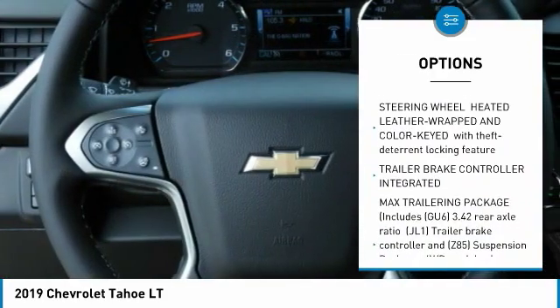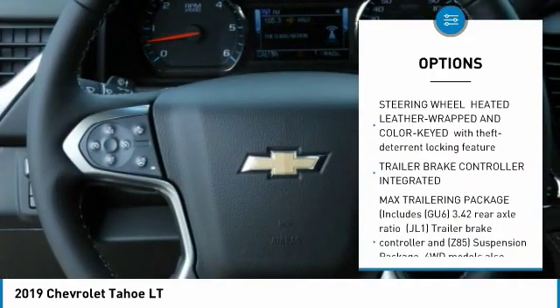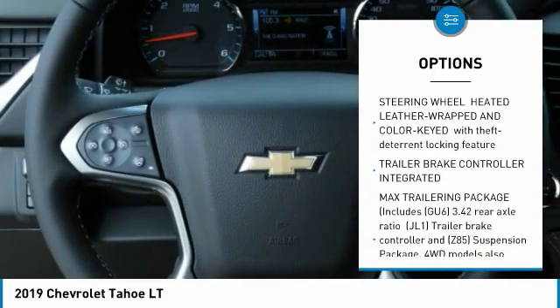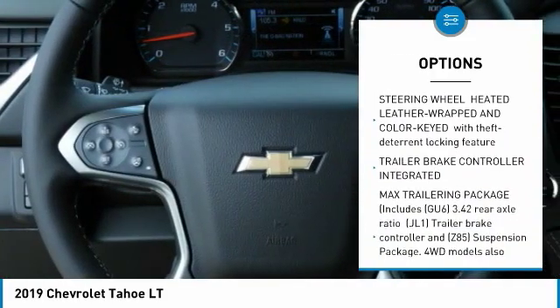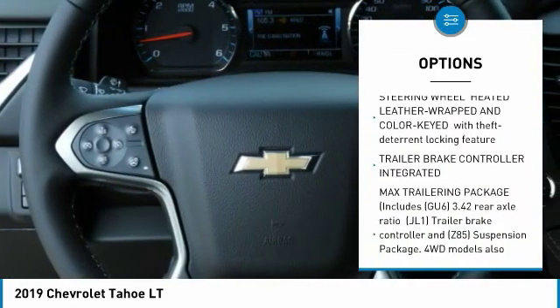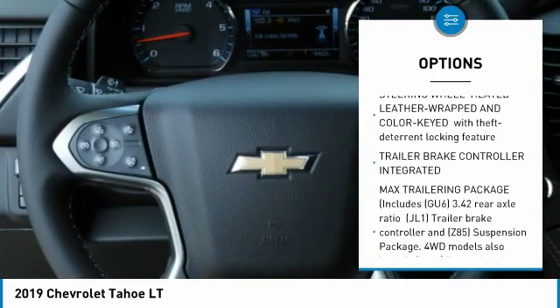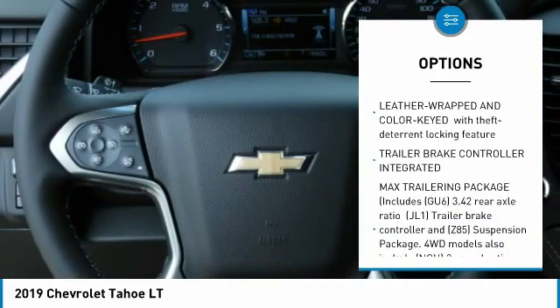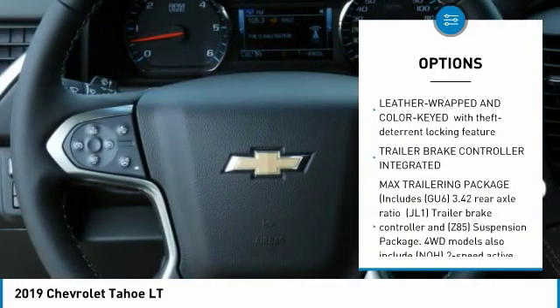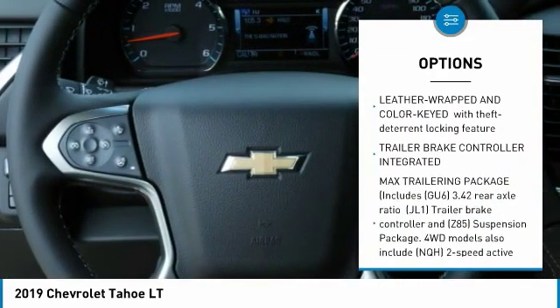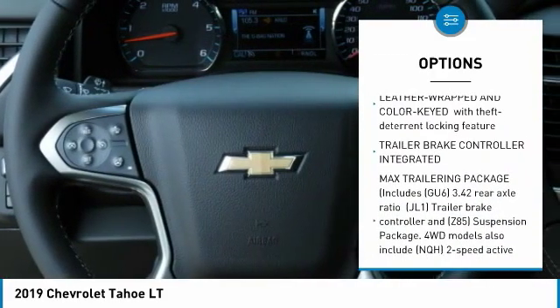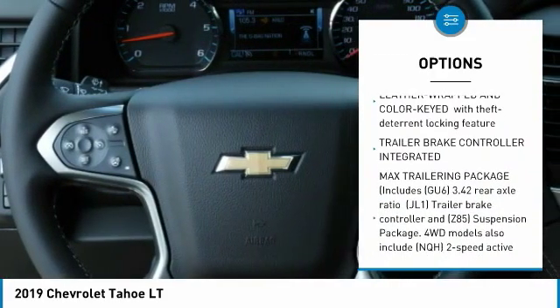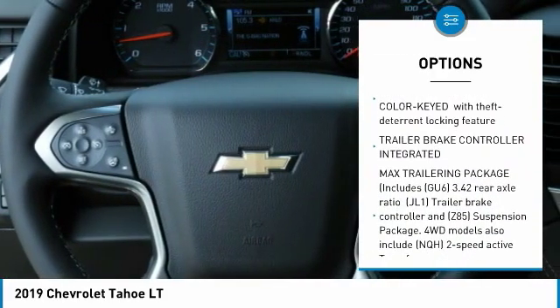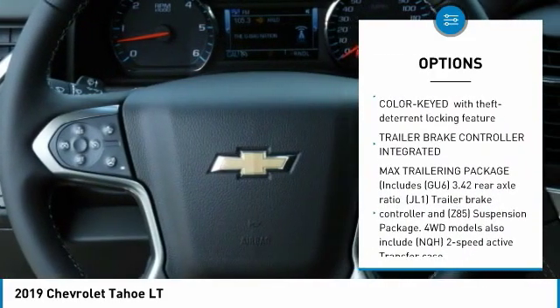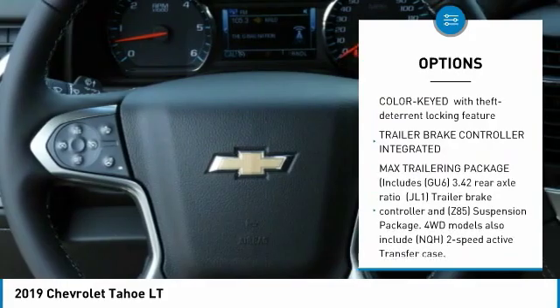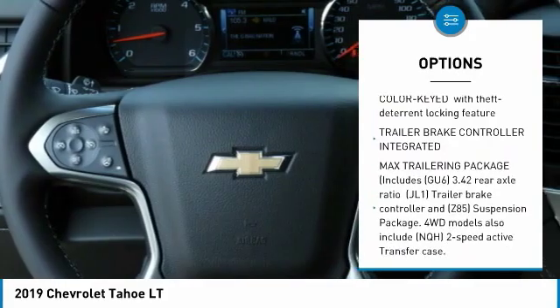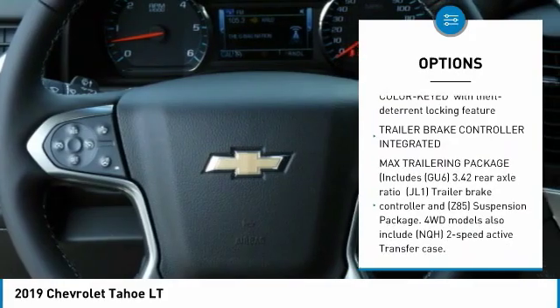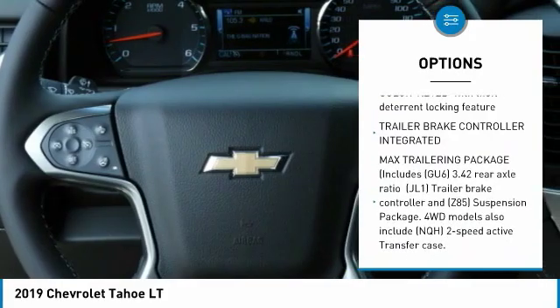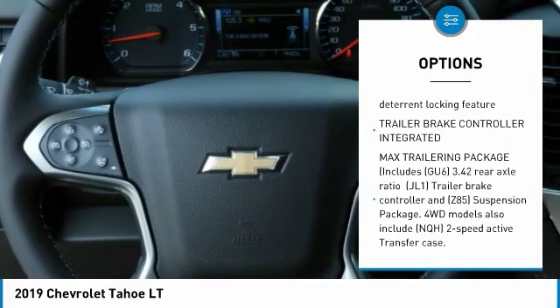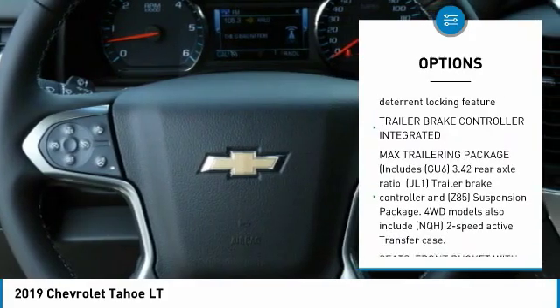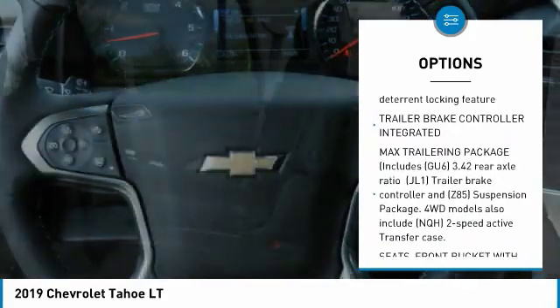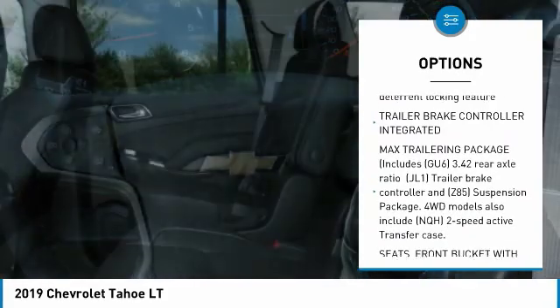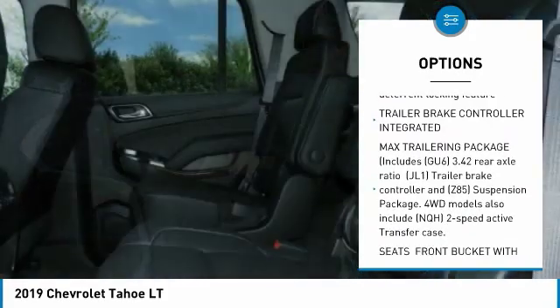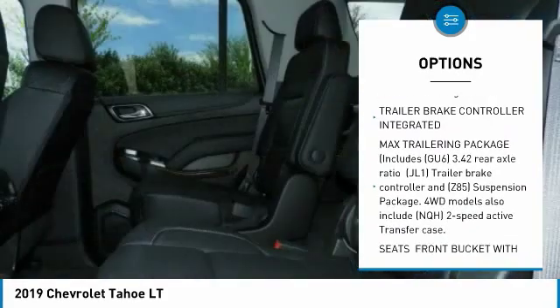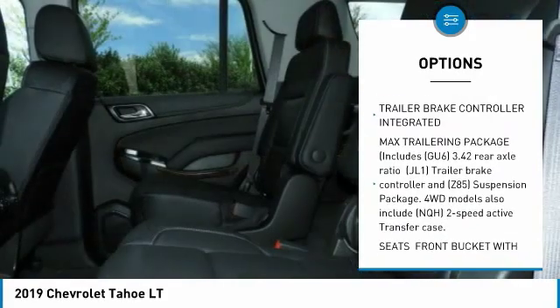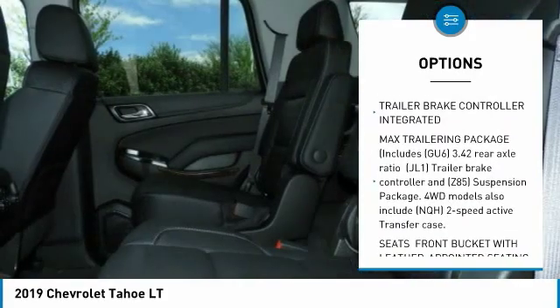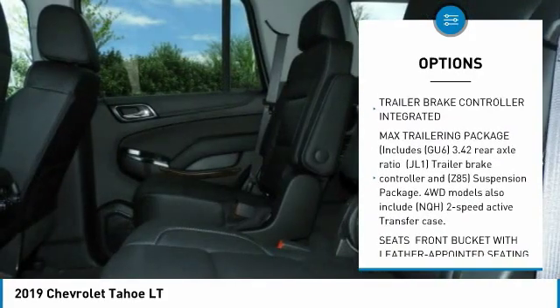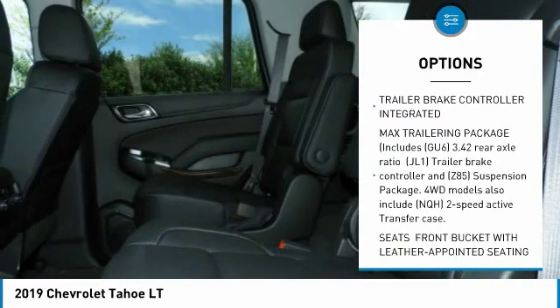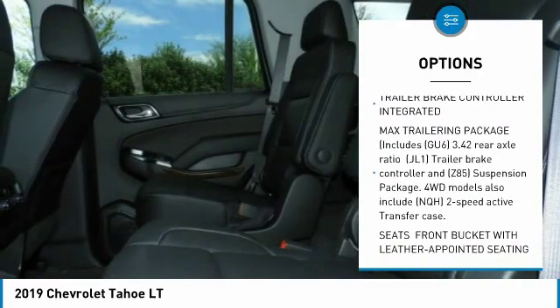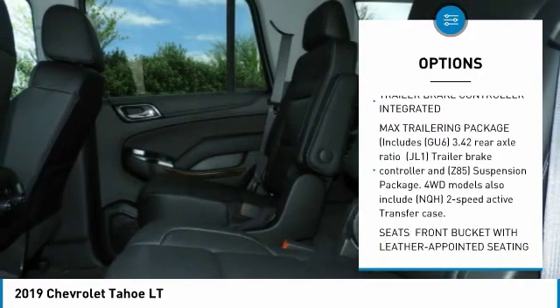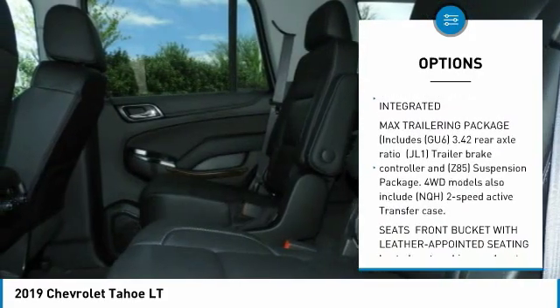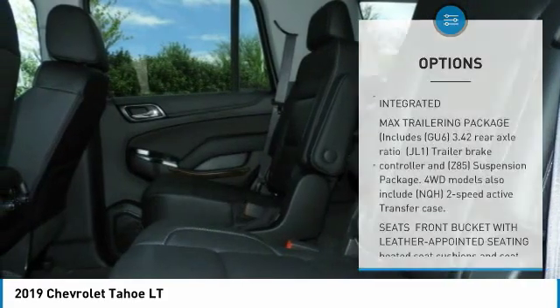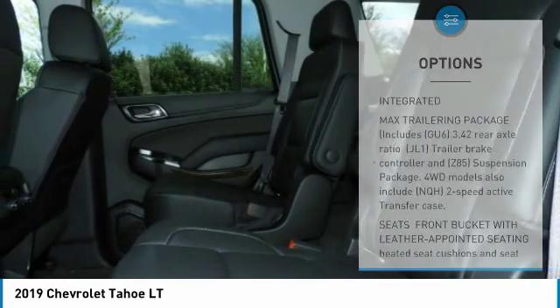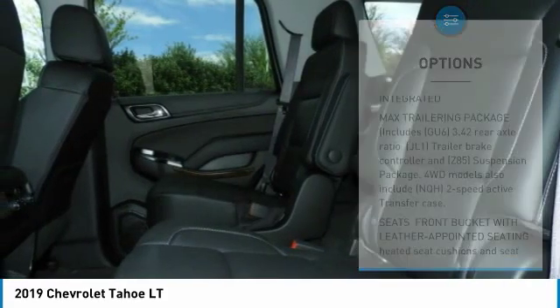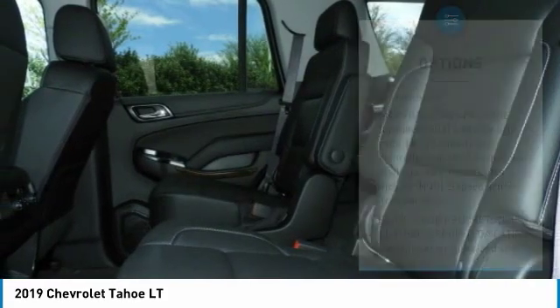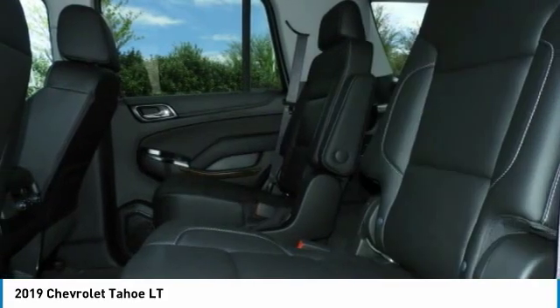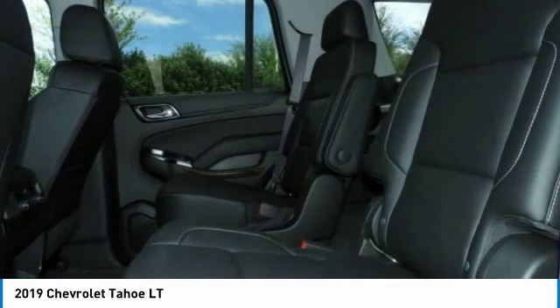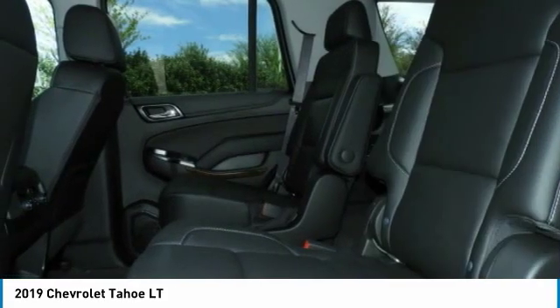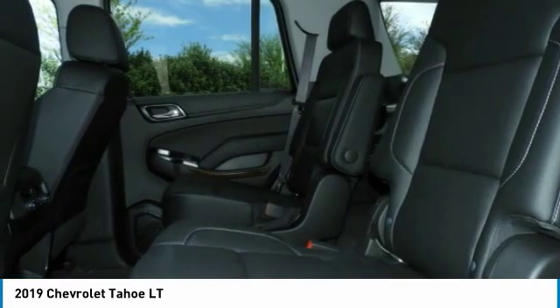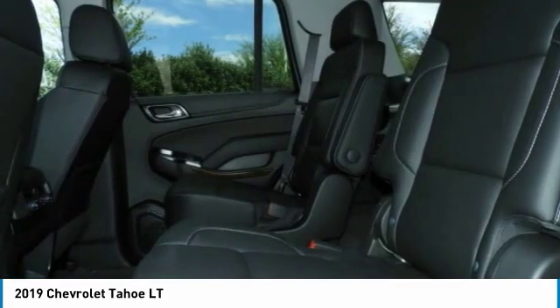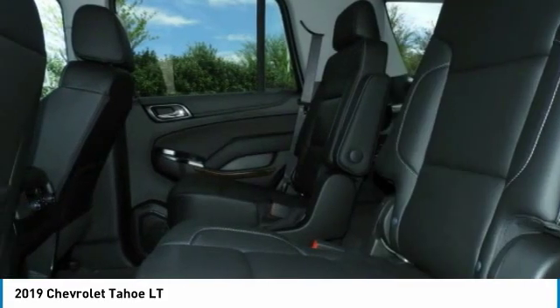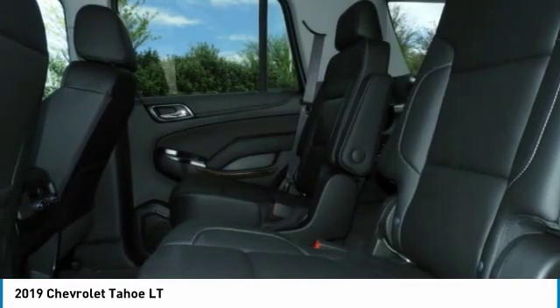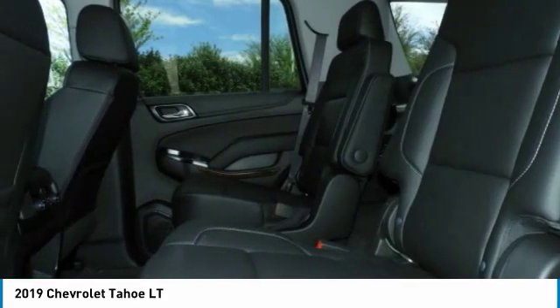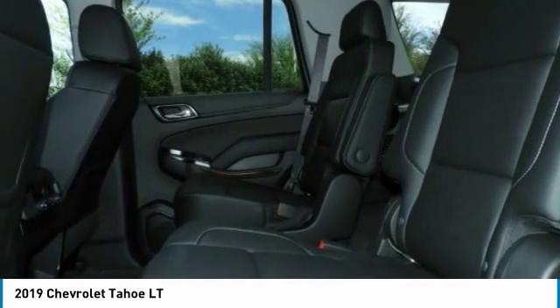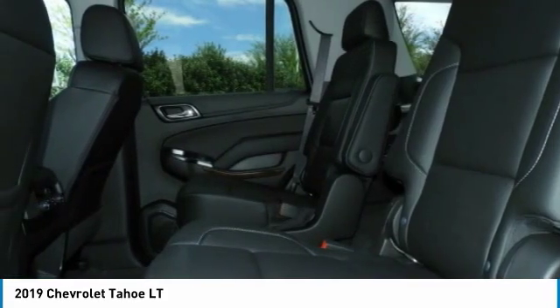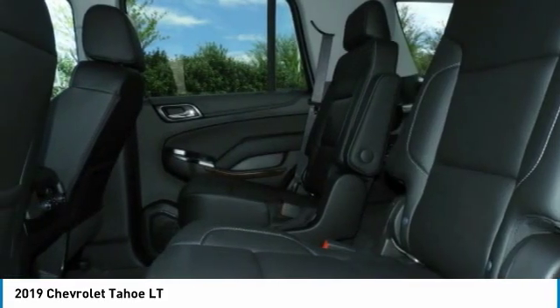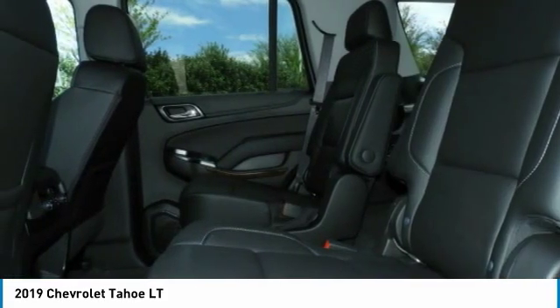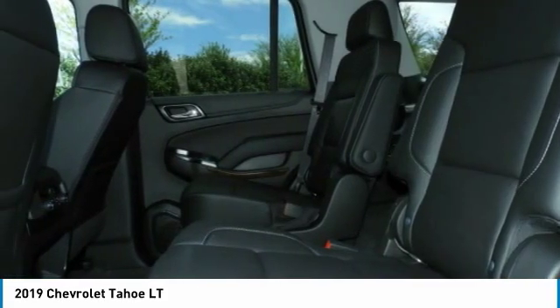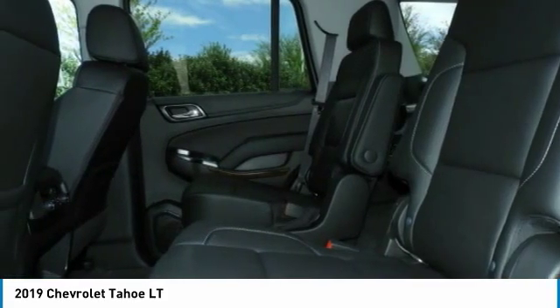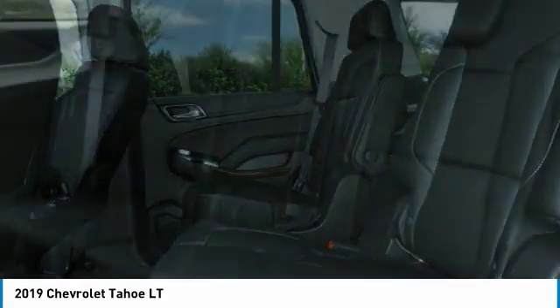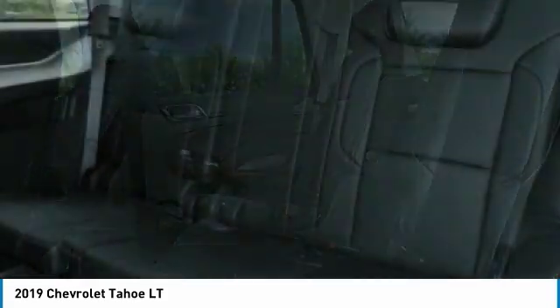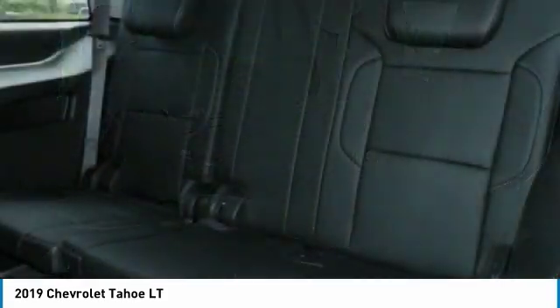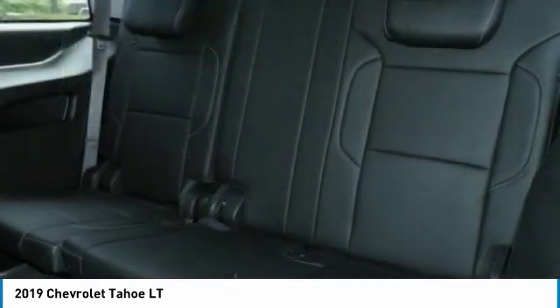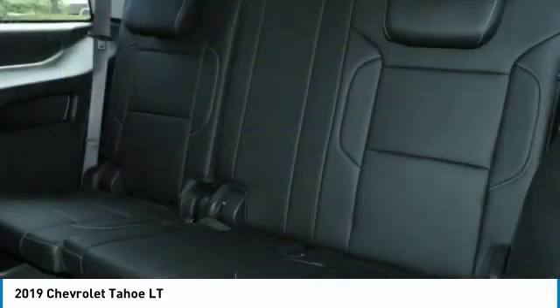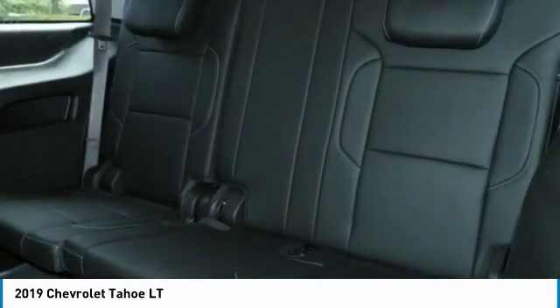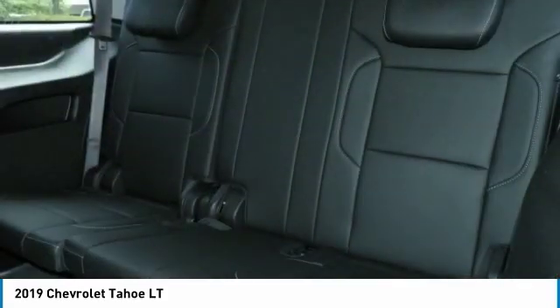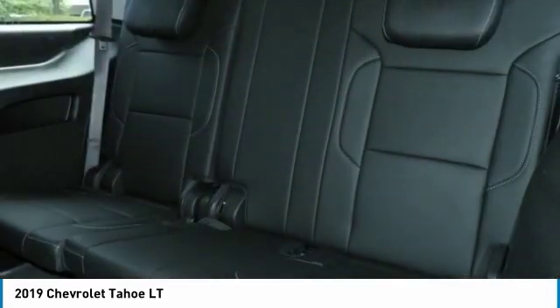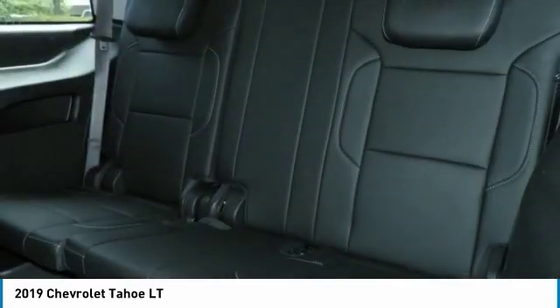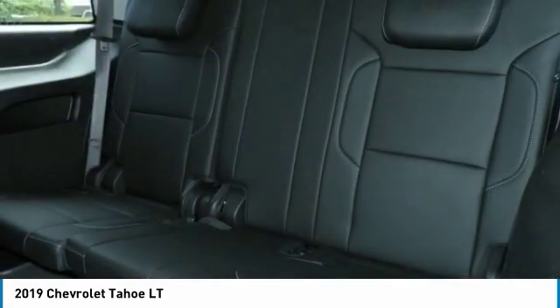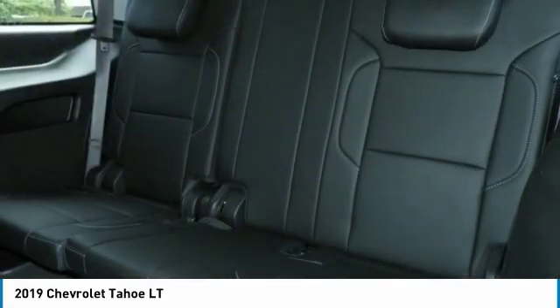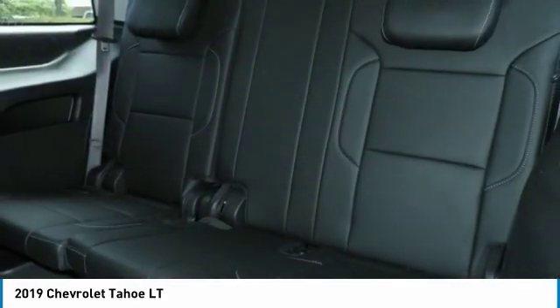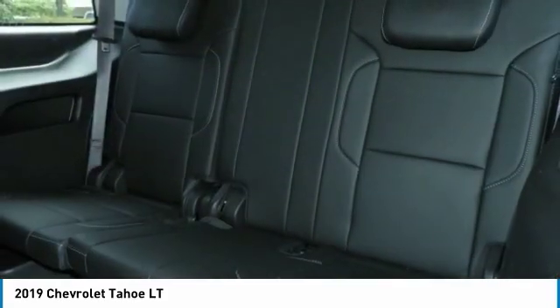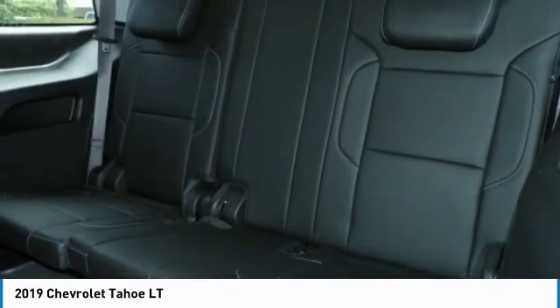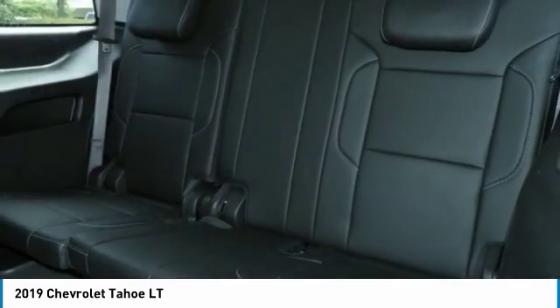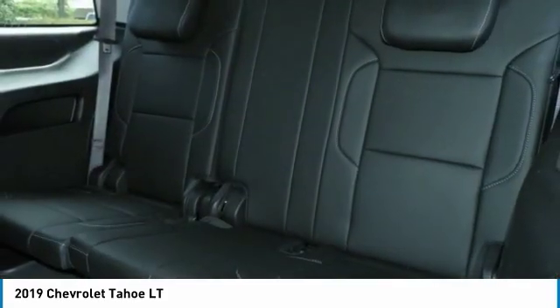AM-FM stereo radio, fog lamps, heated steering wheel, intermittent wipers, remote trunk release.